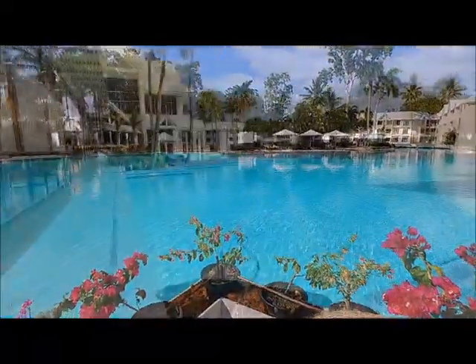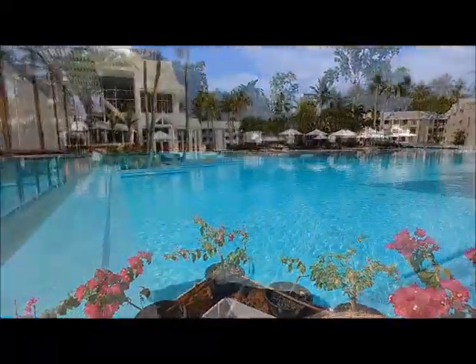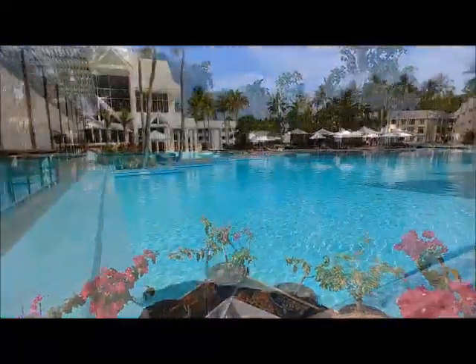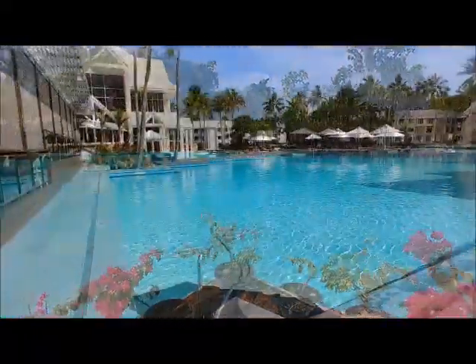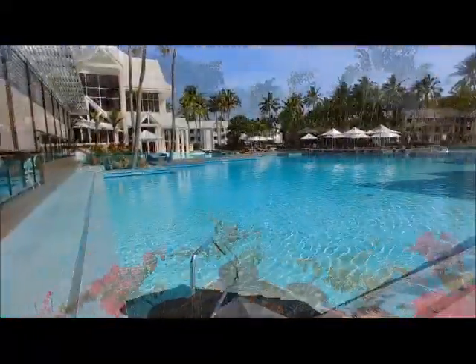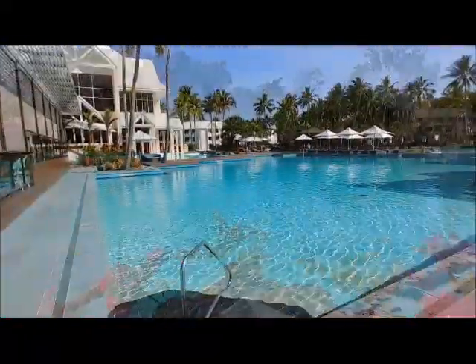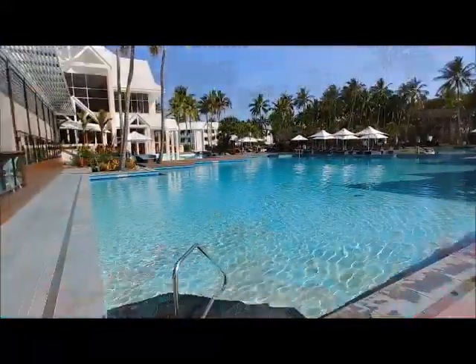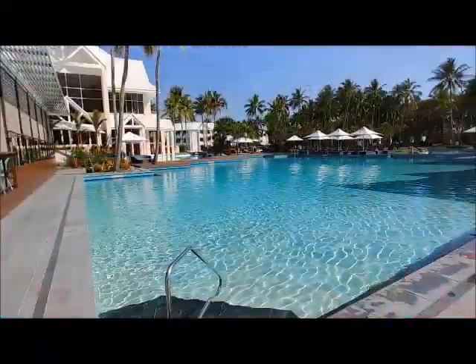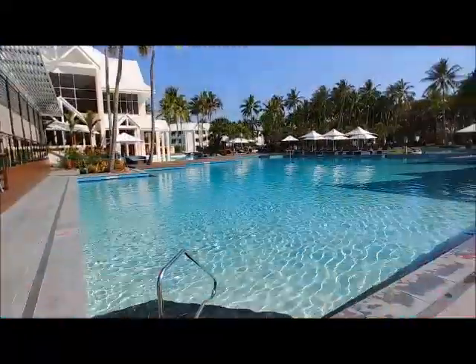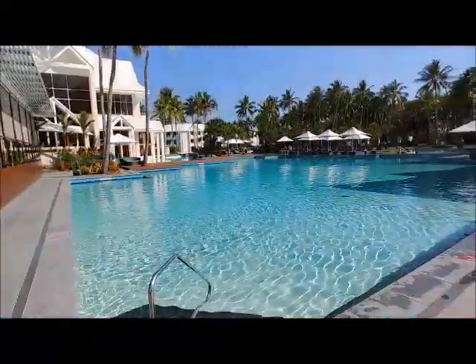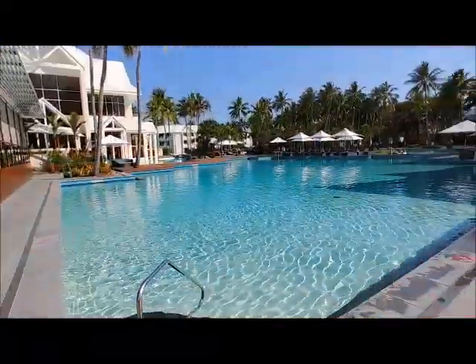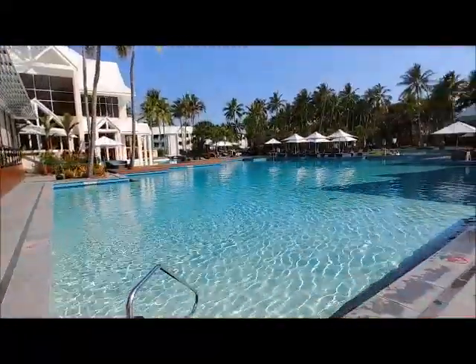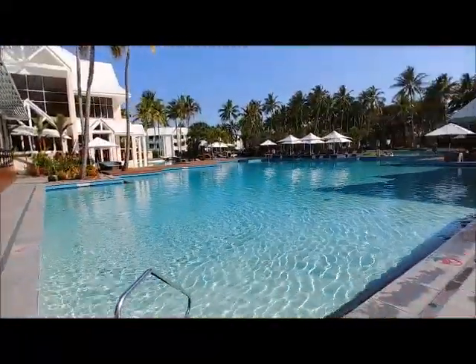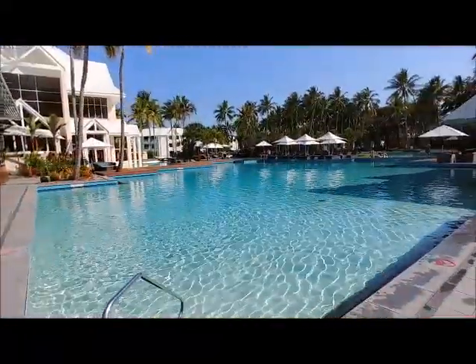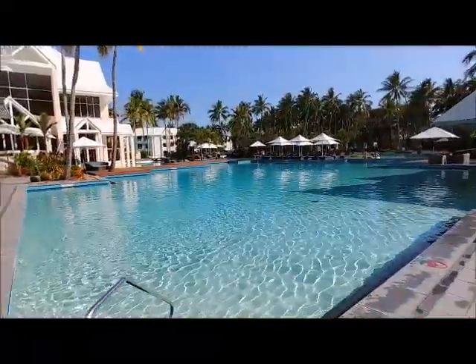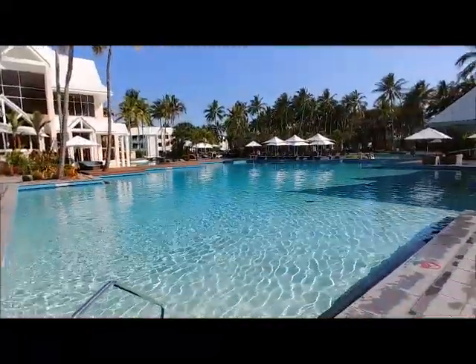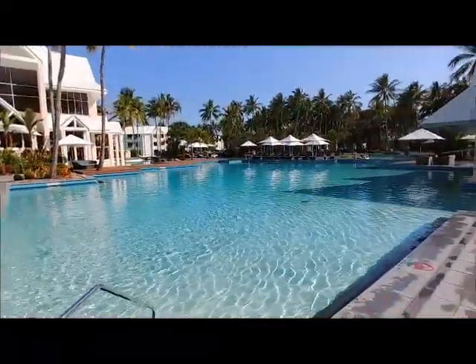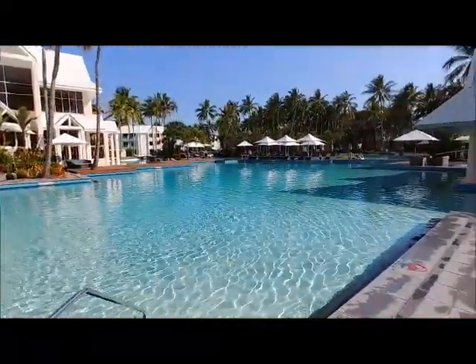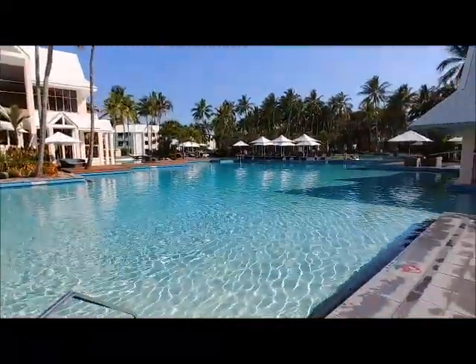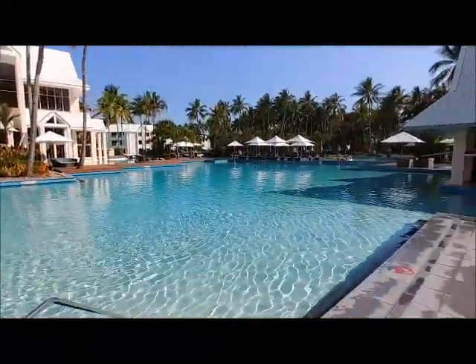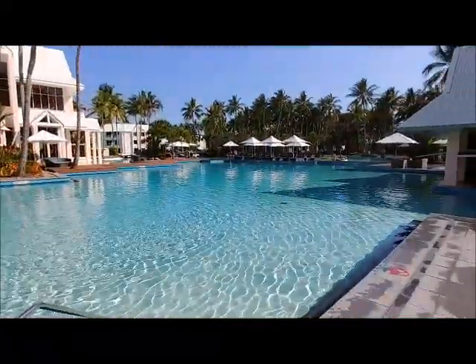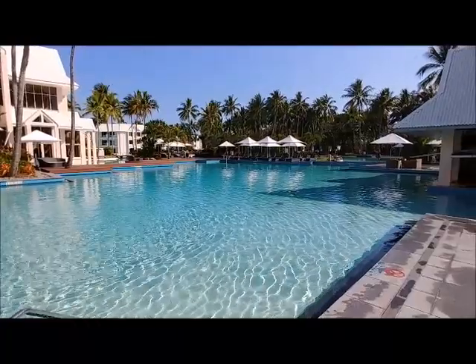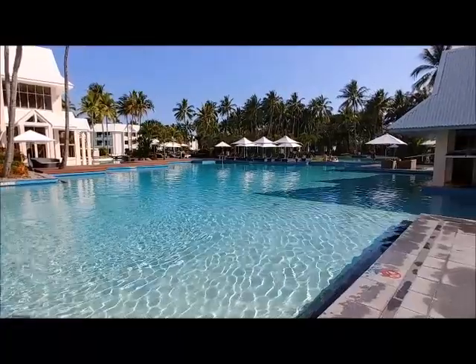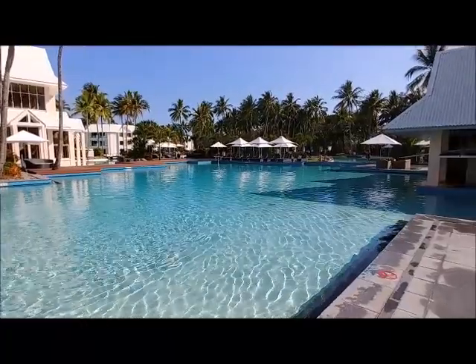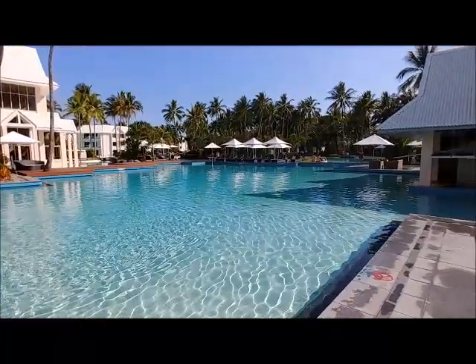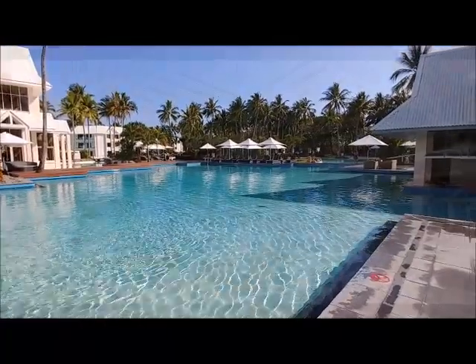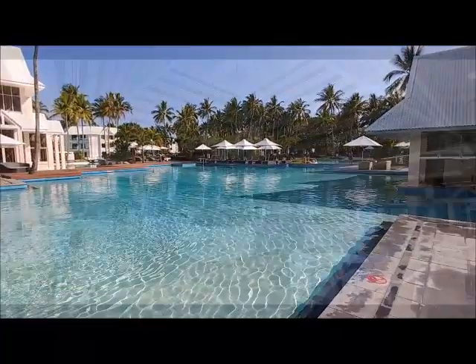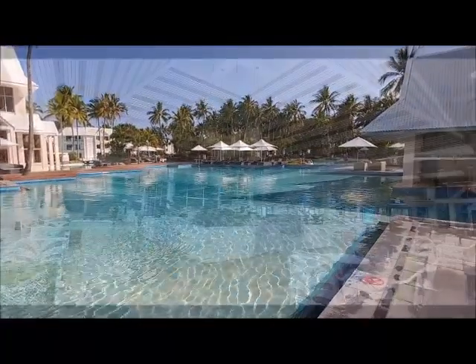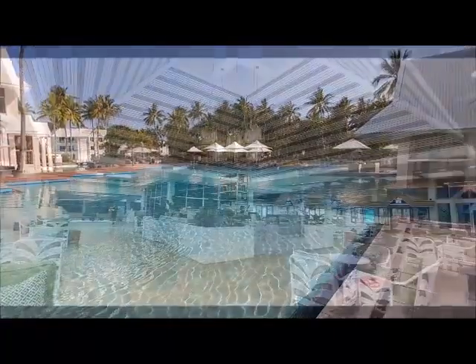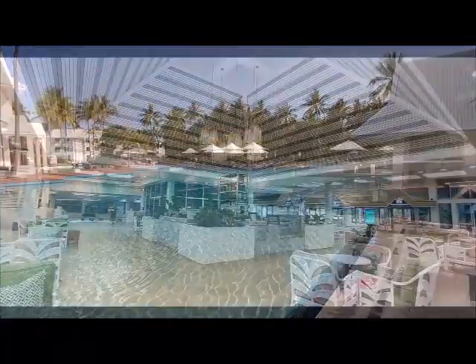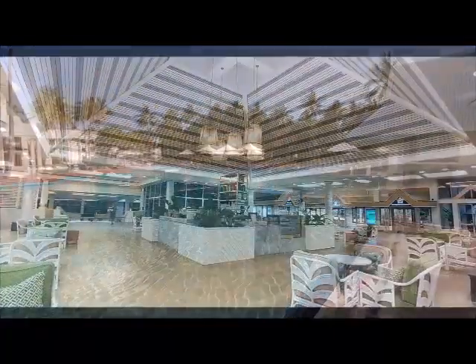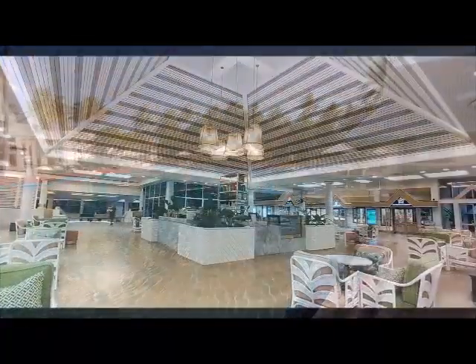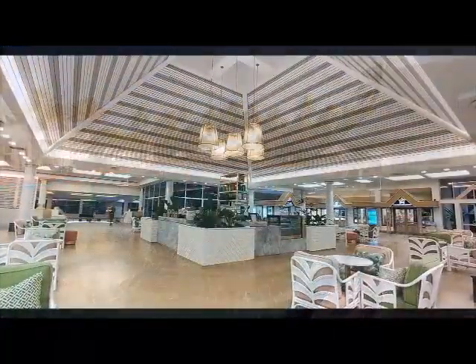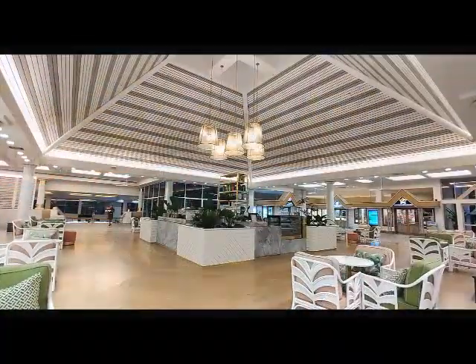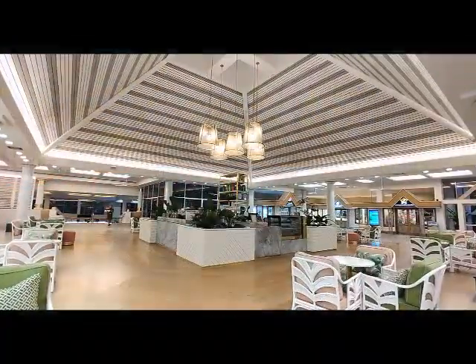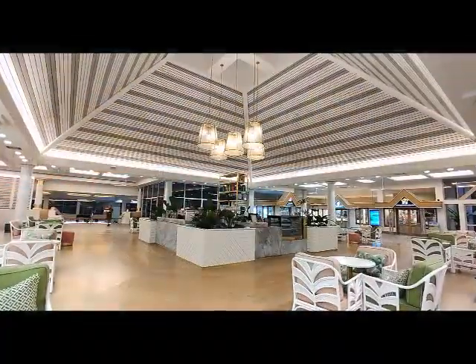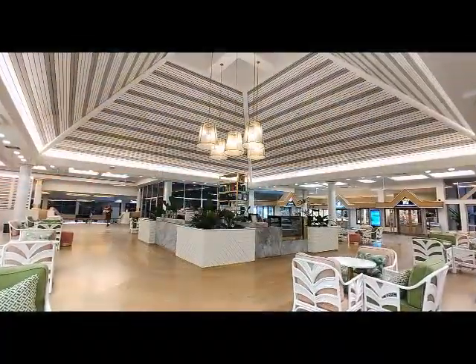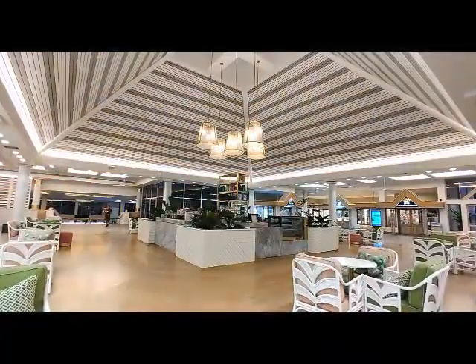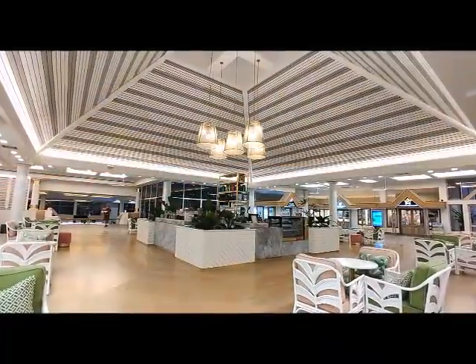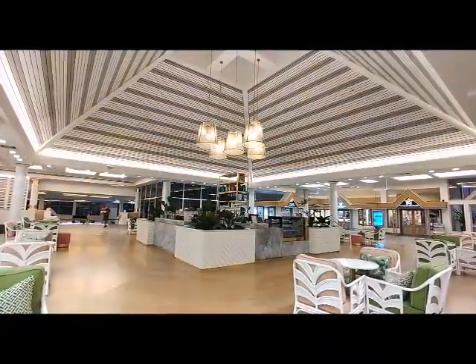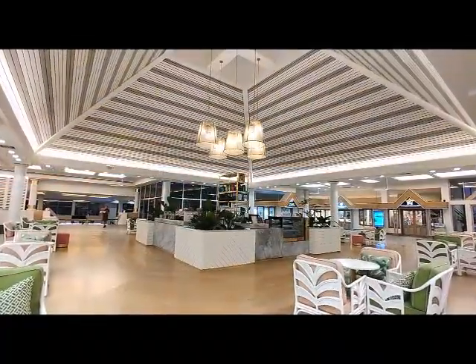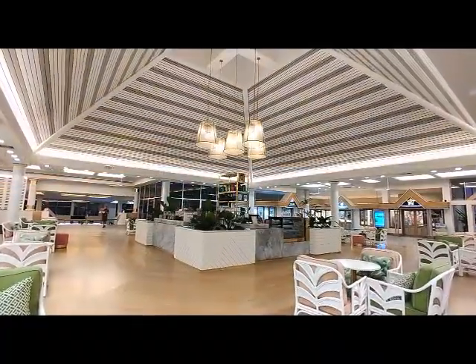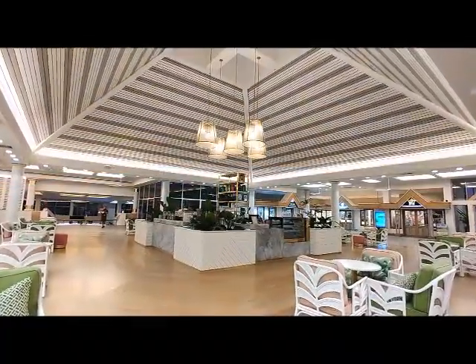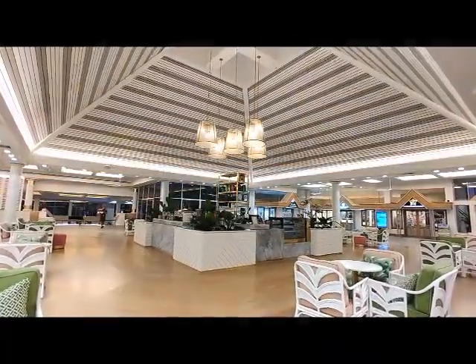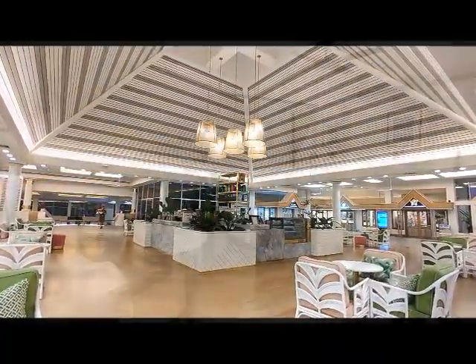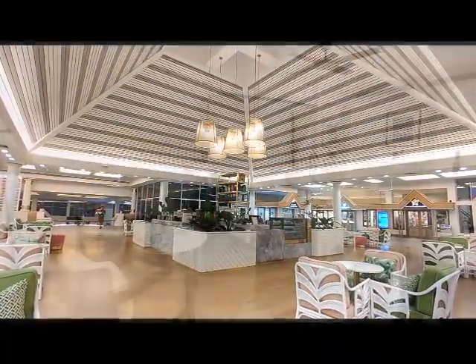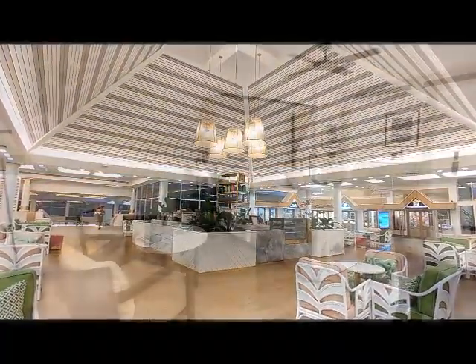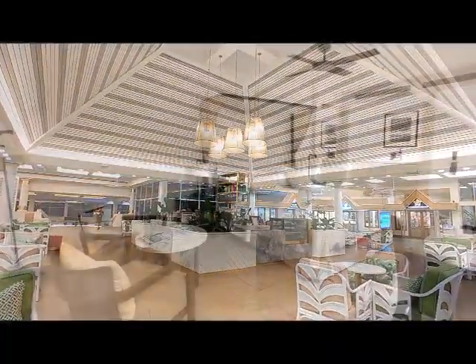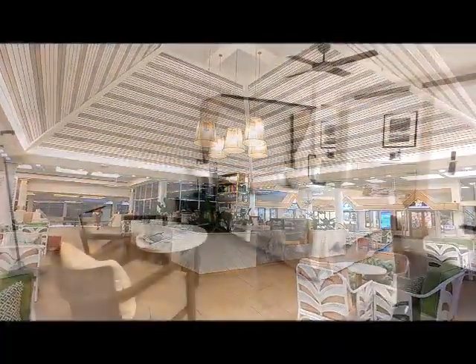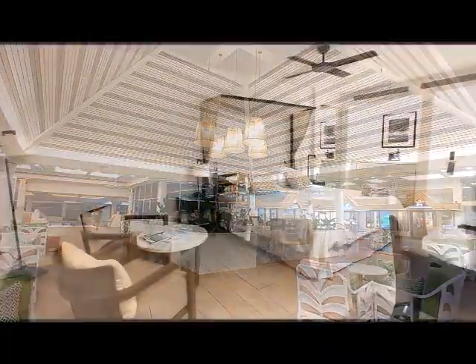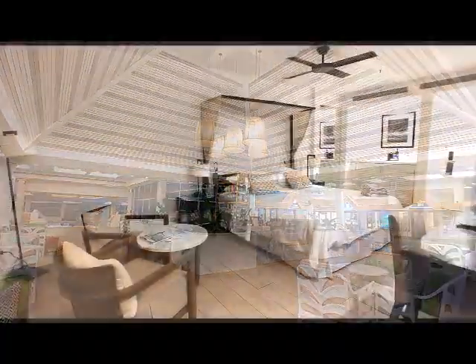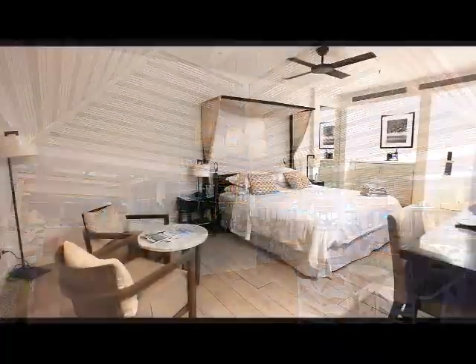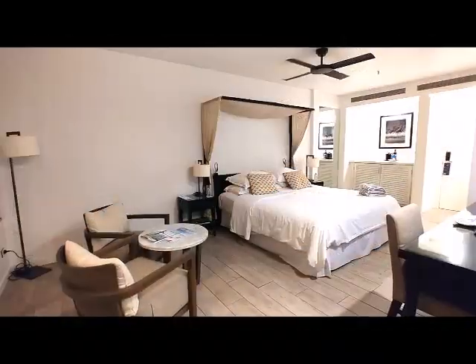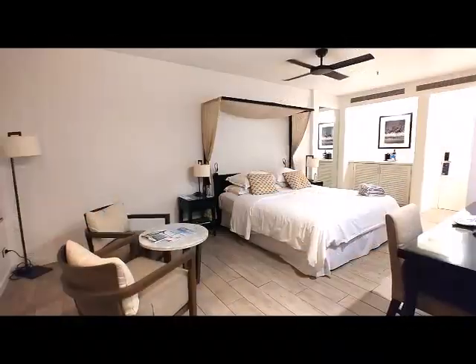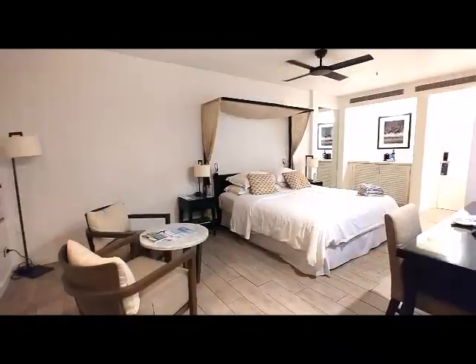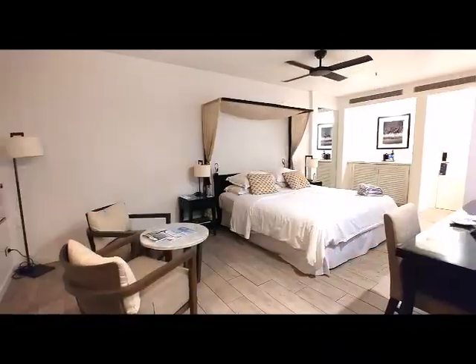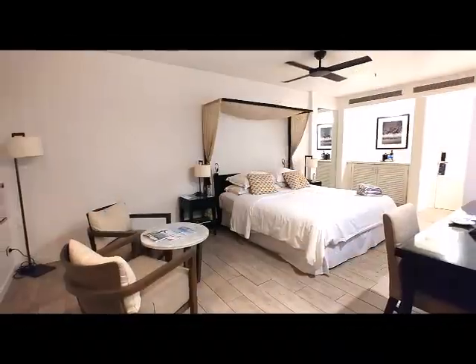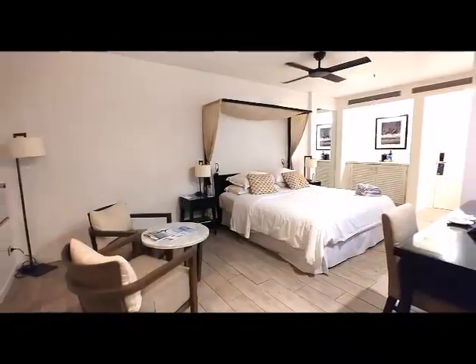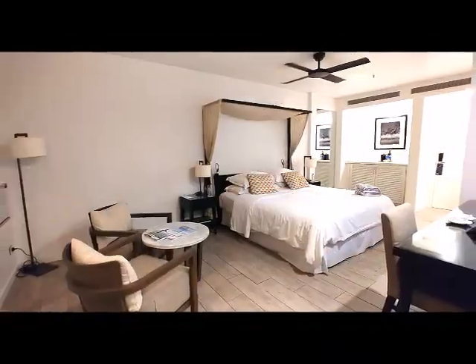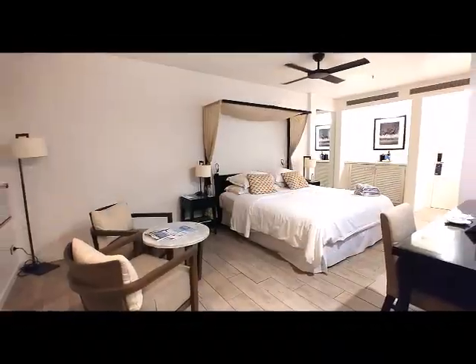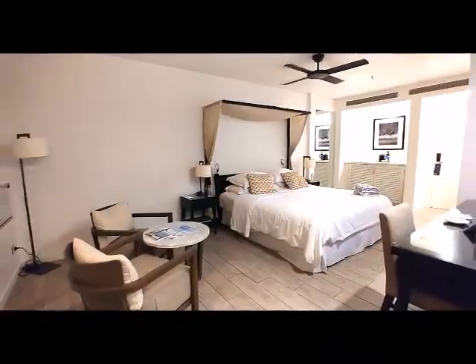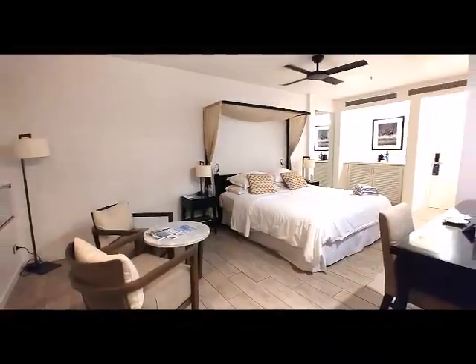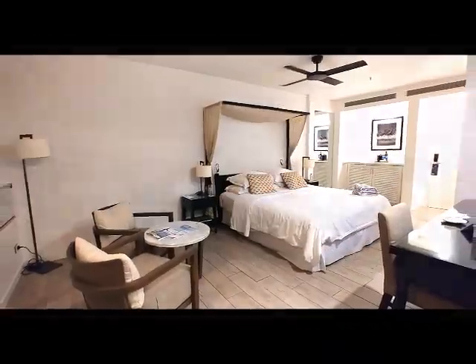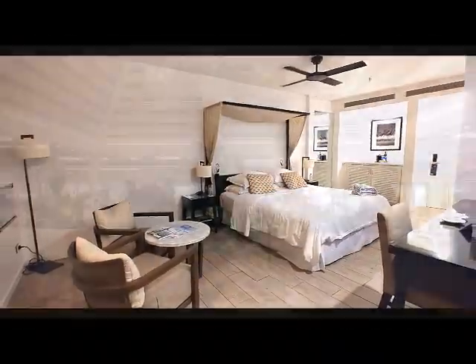The resort nestles in tropical gardens and offers guests serenely styled rooms and vibrant eateries.